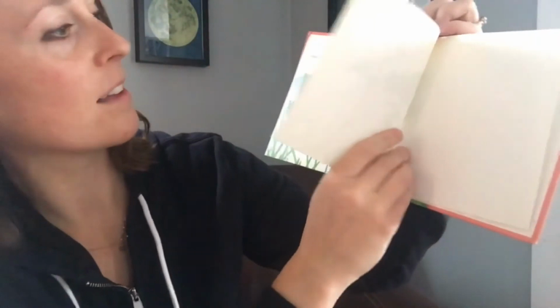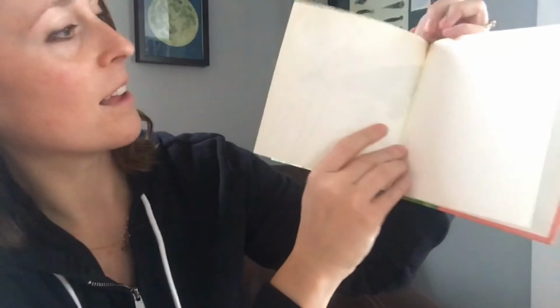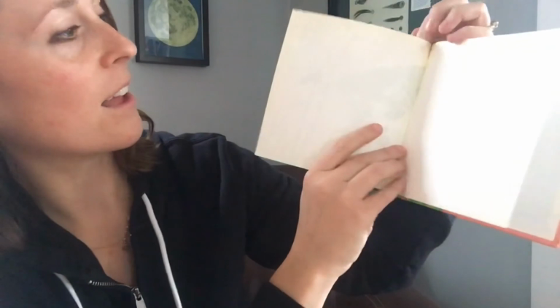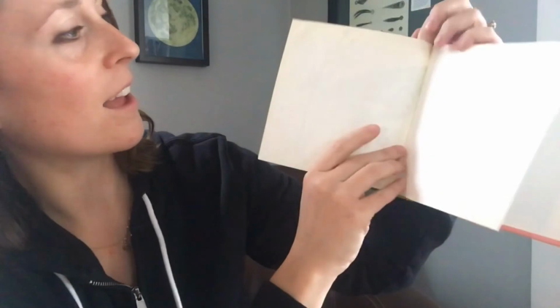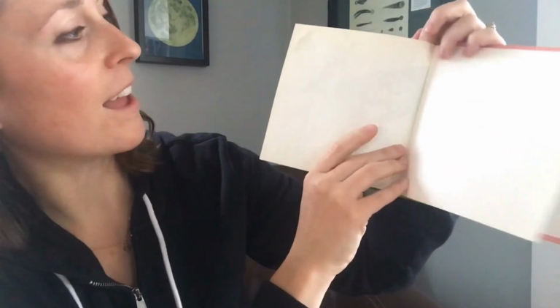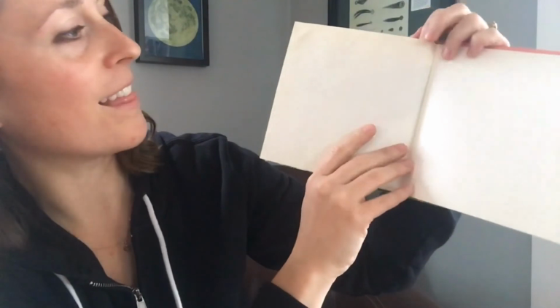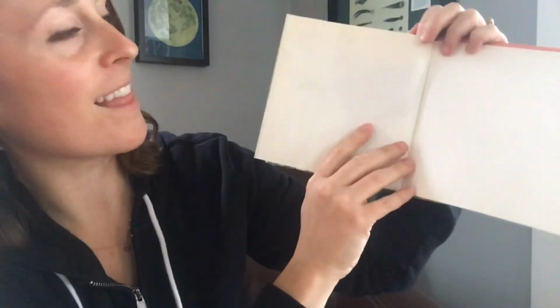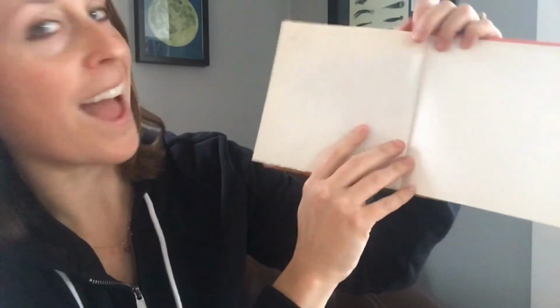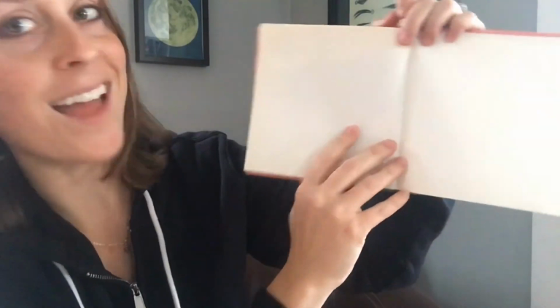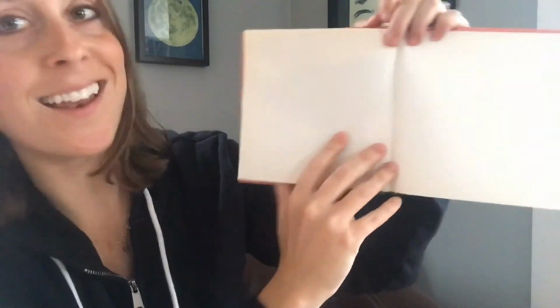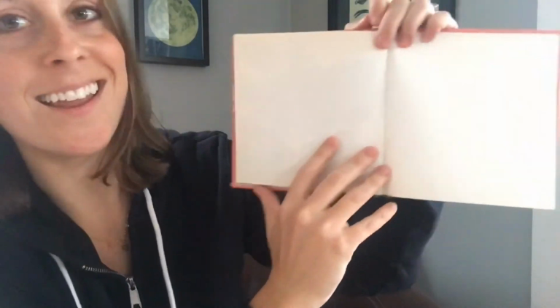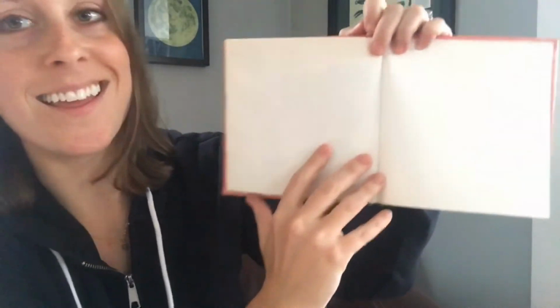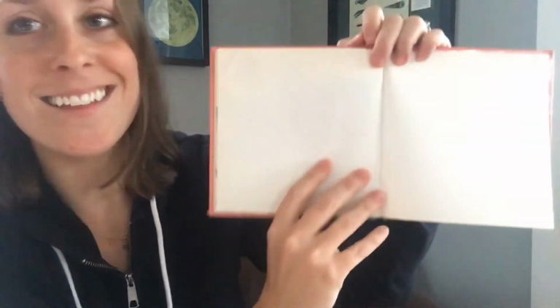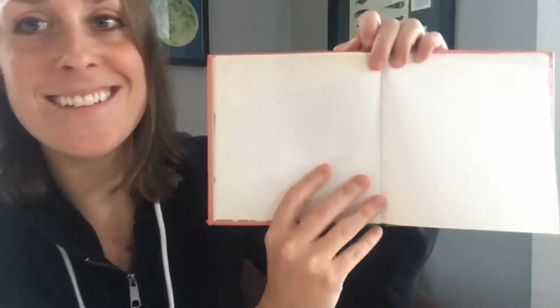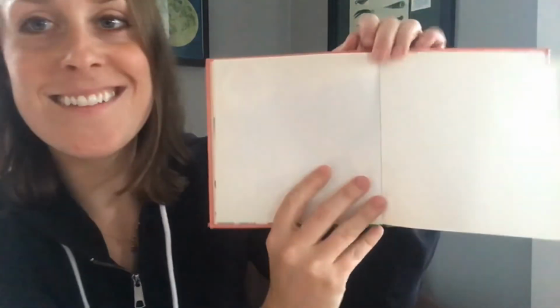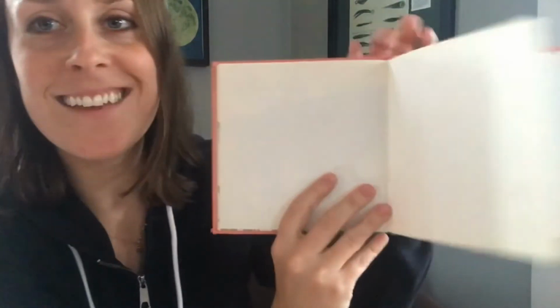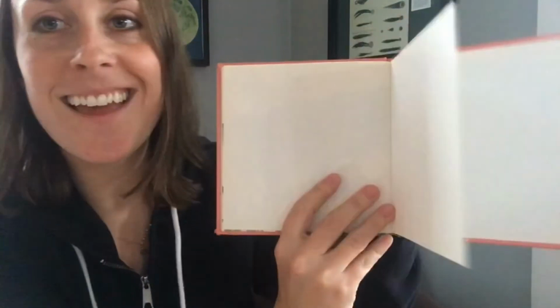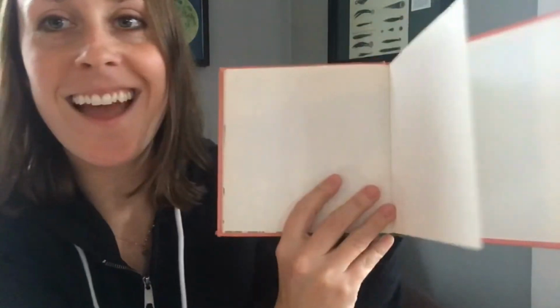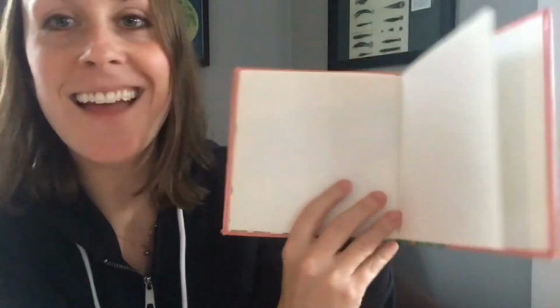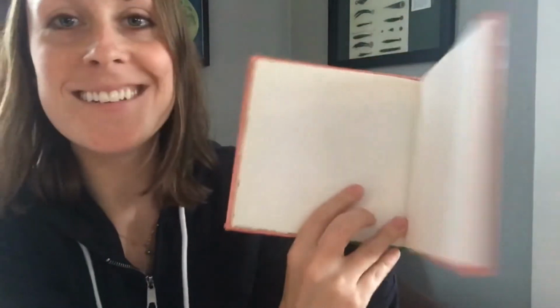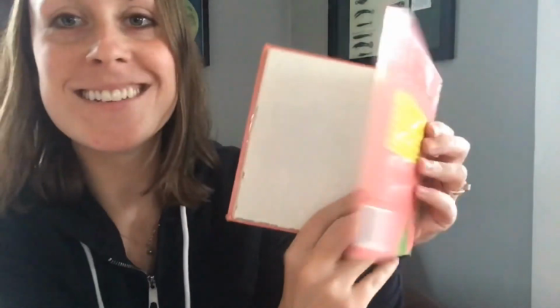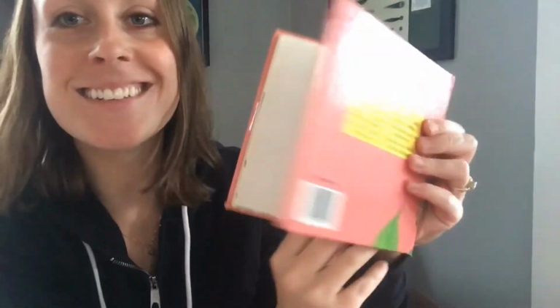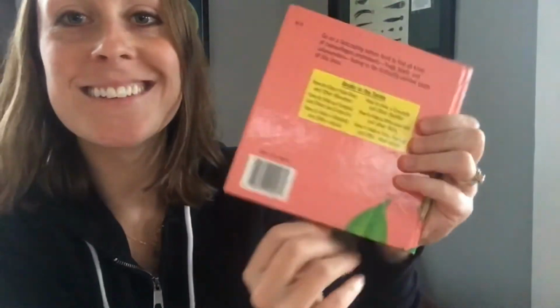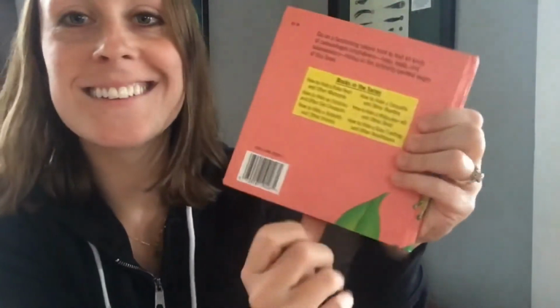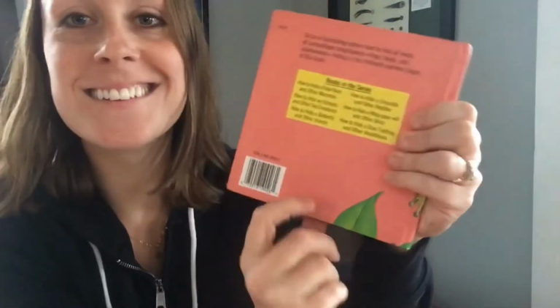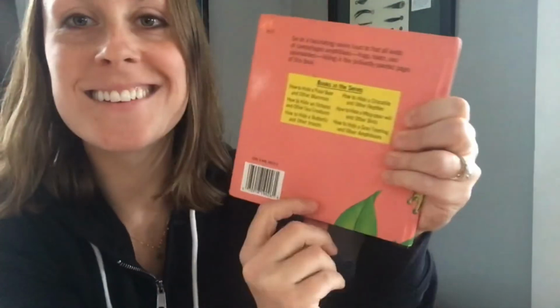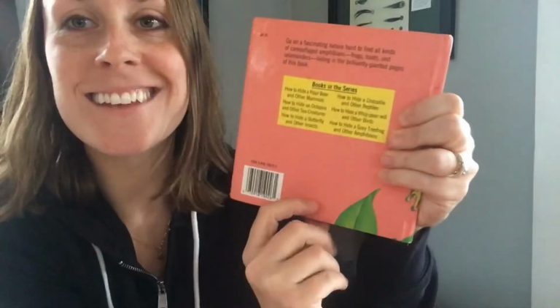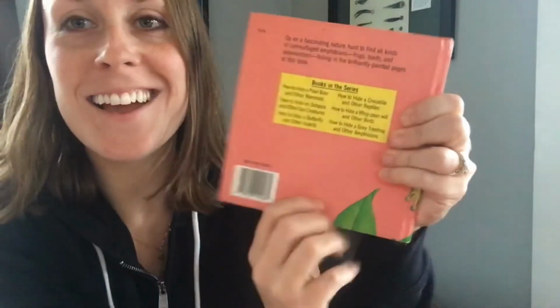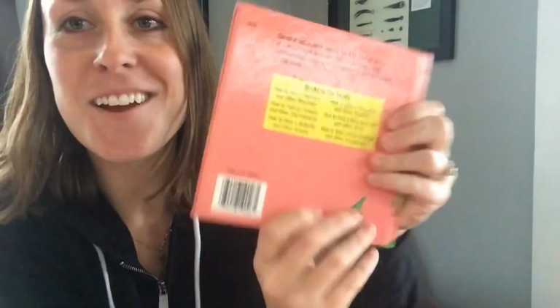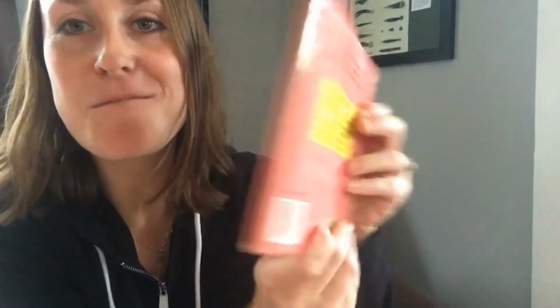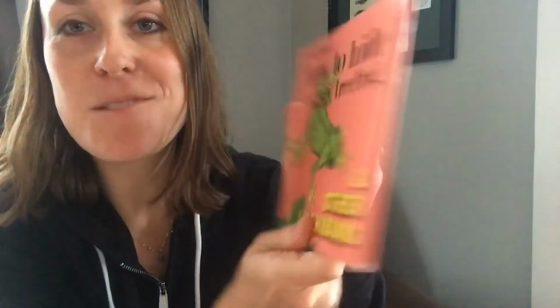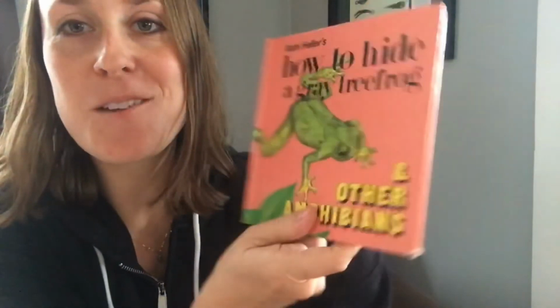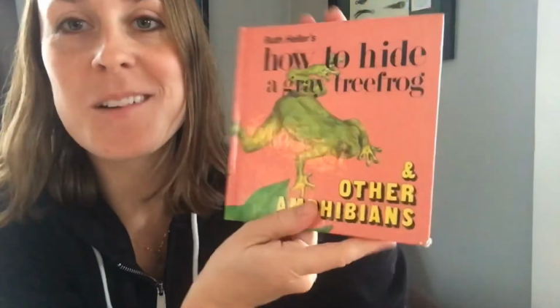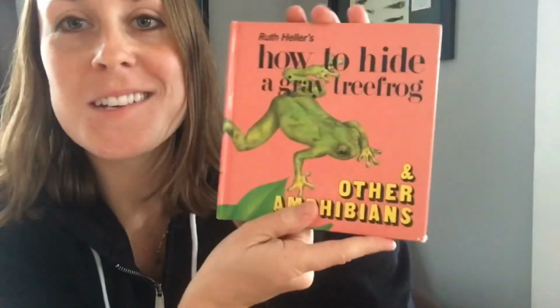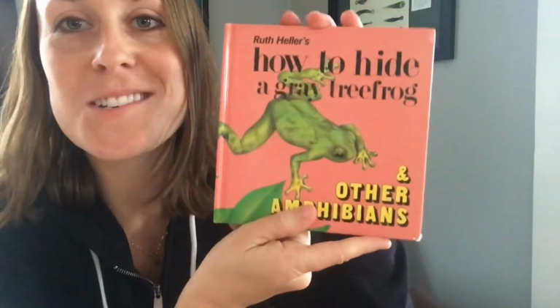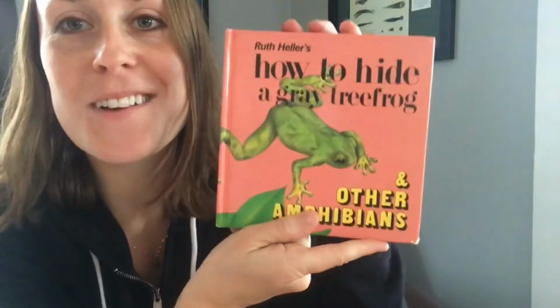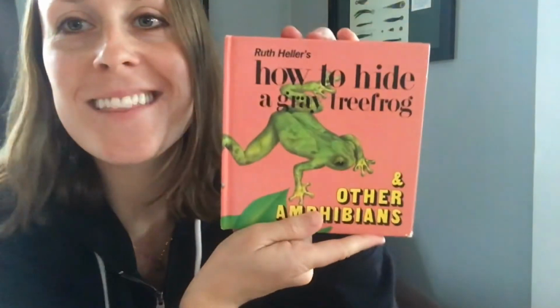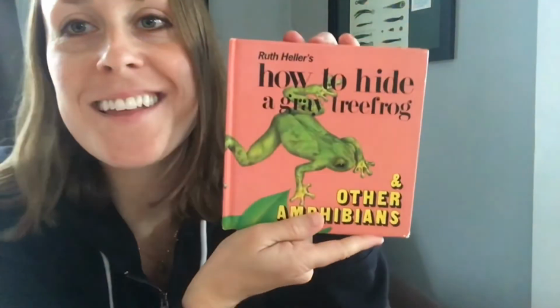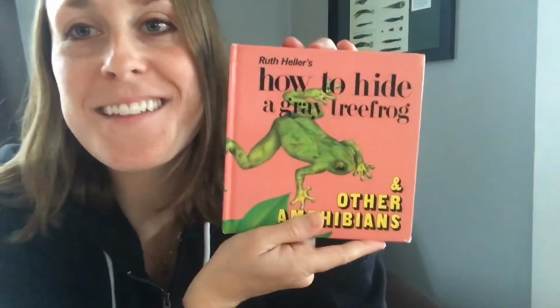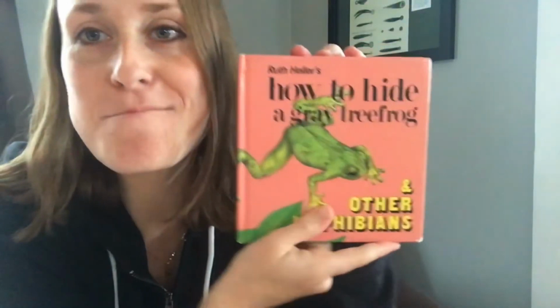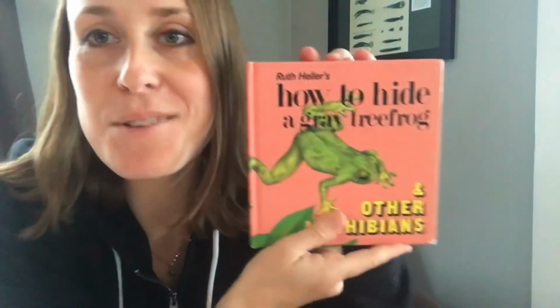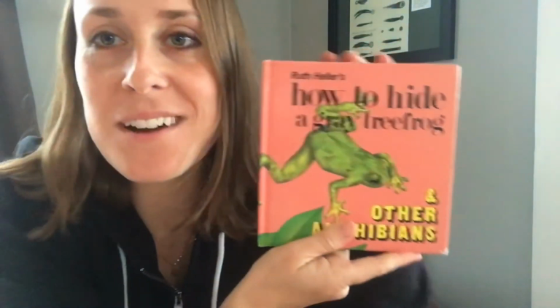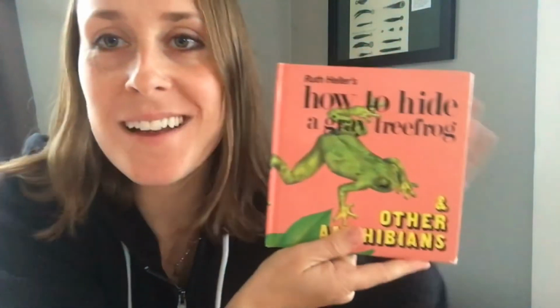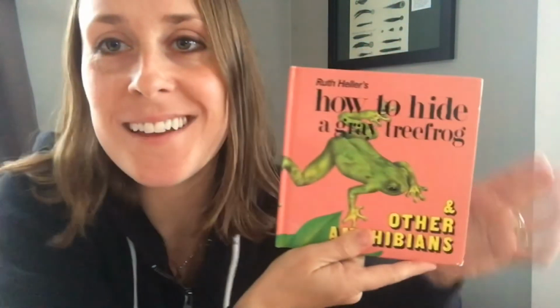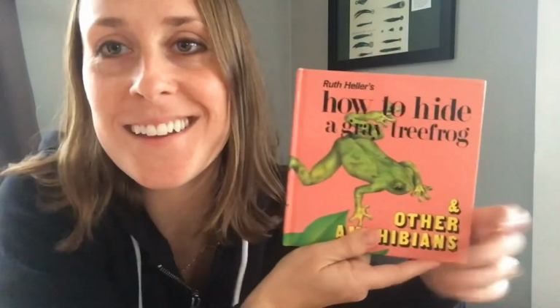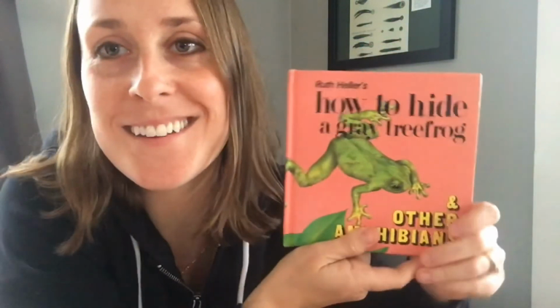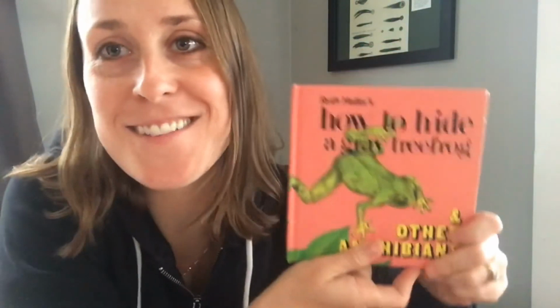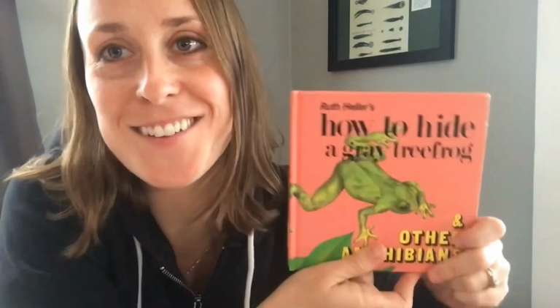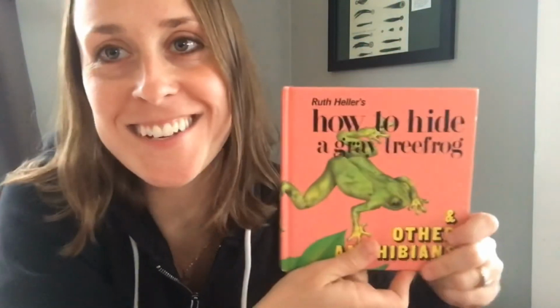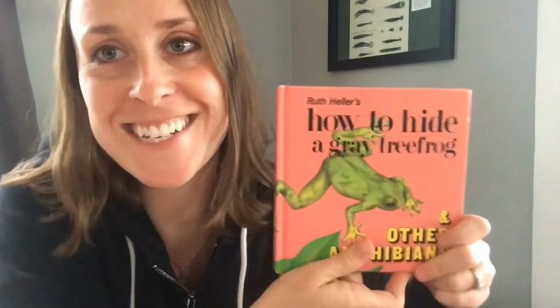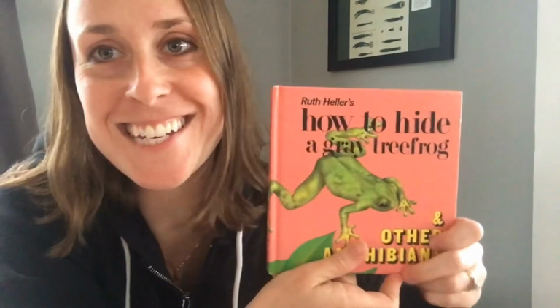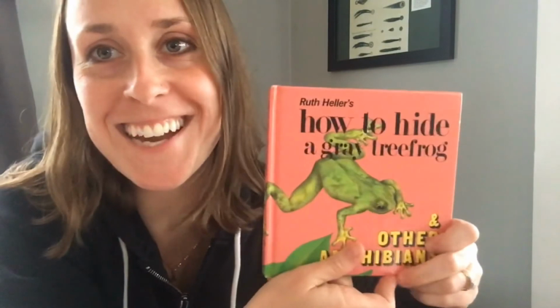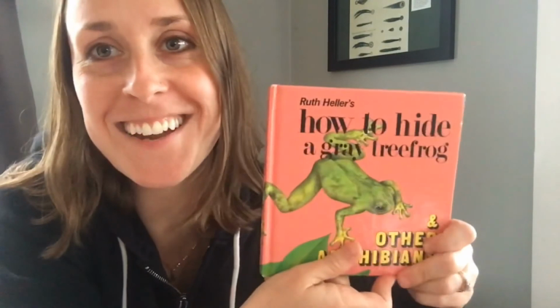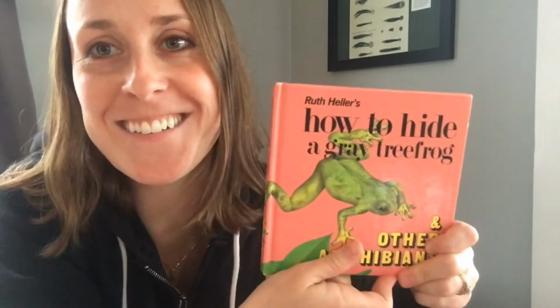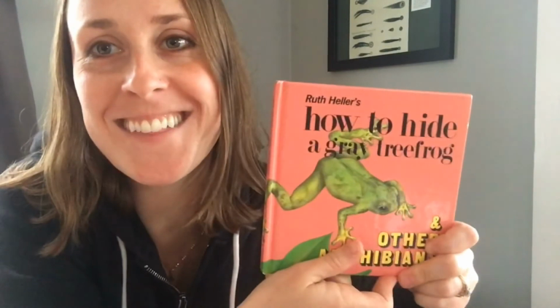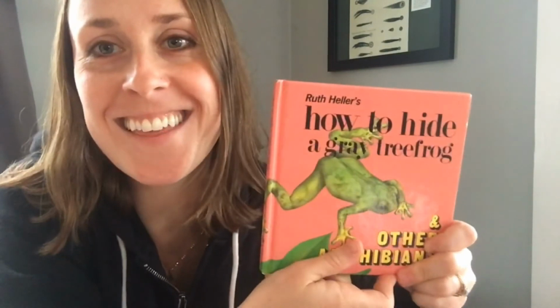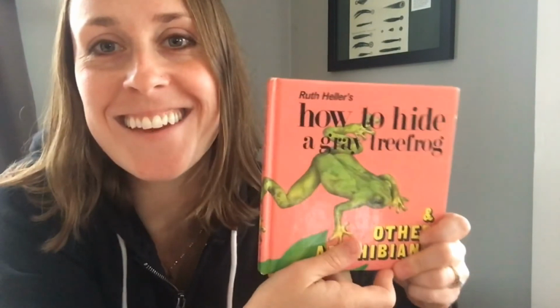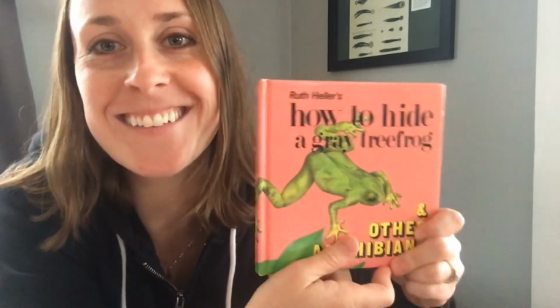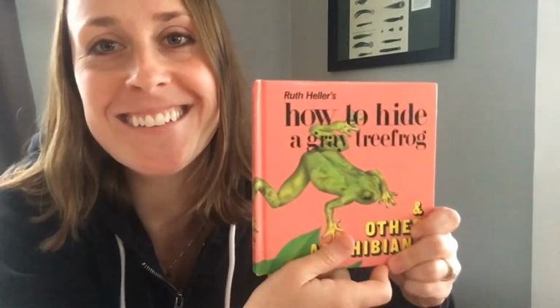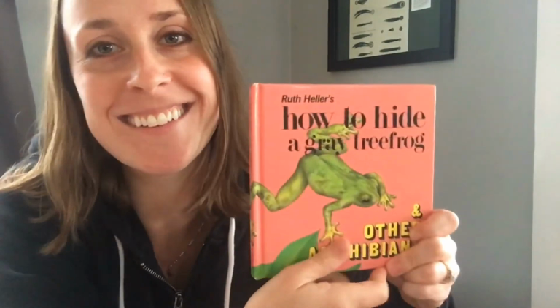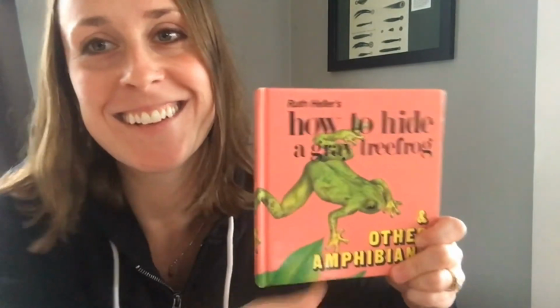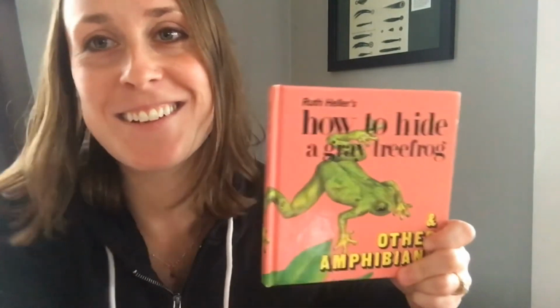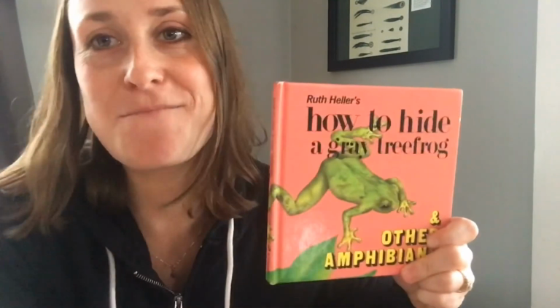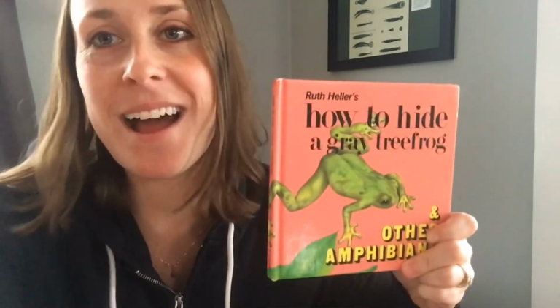And that is the end! I hope you enjoyed this book — it was fun to share it with you. Bye!